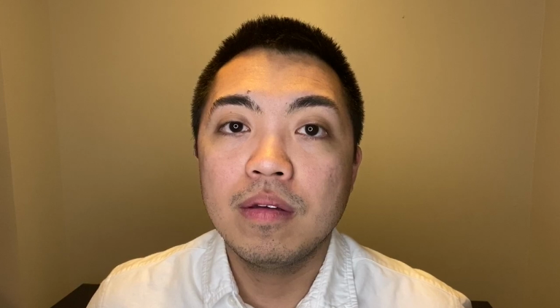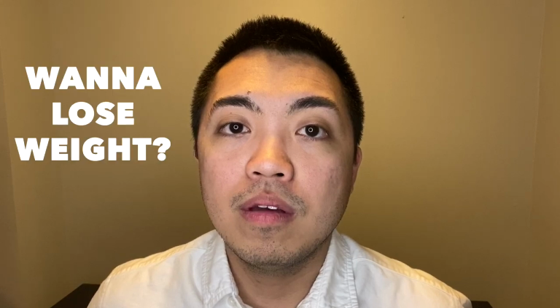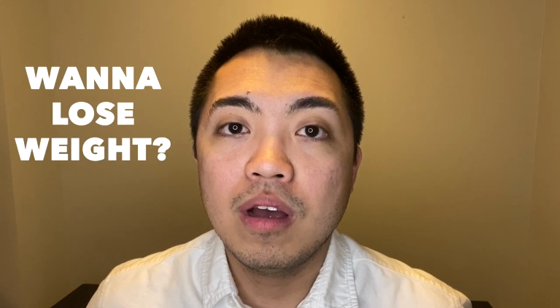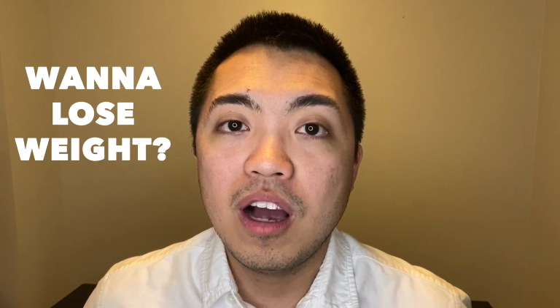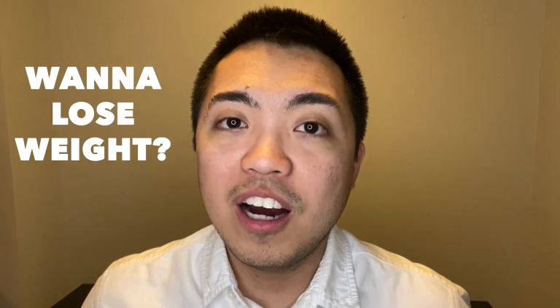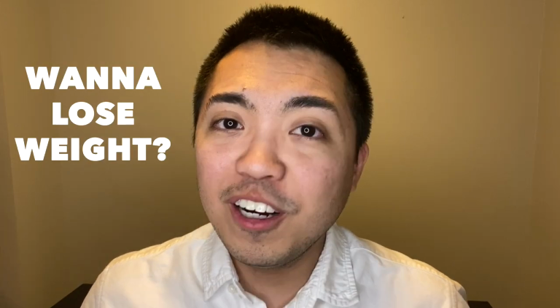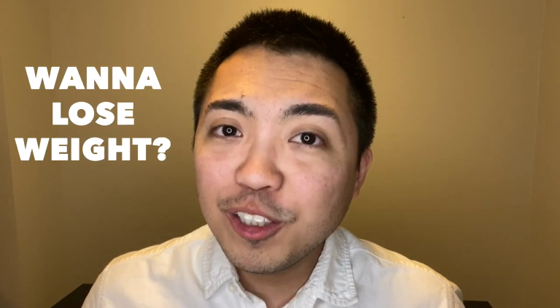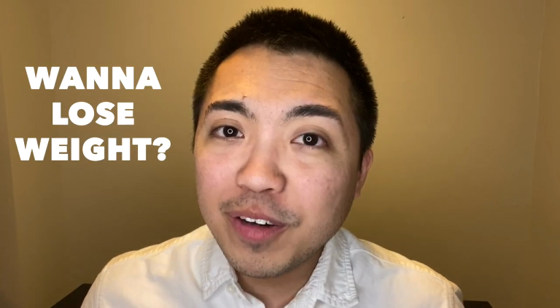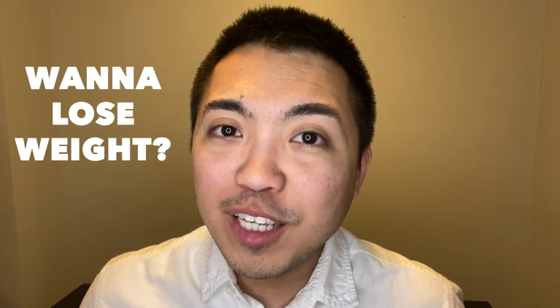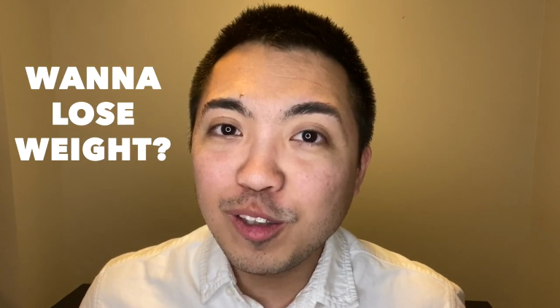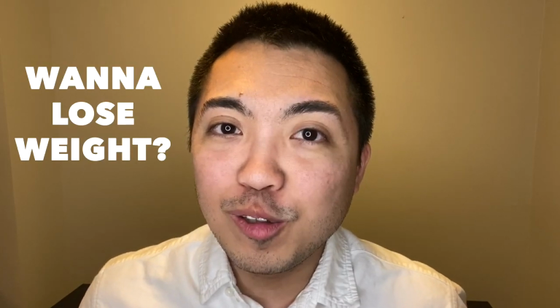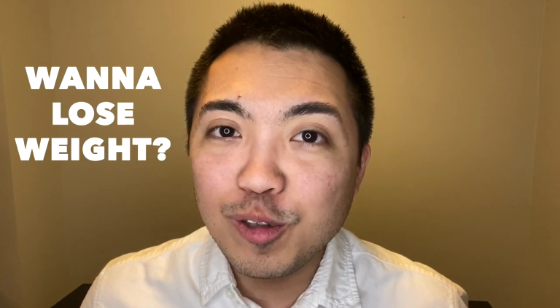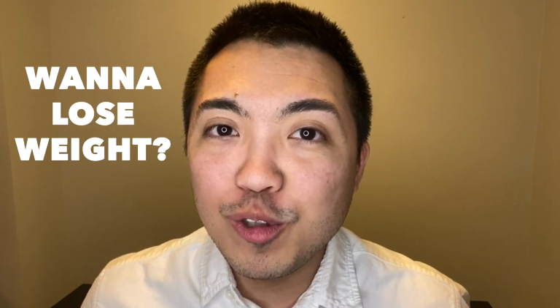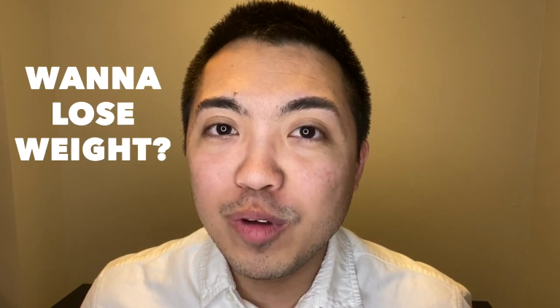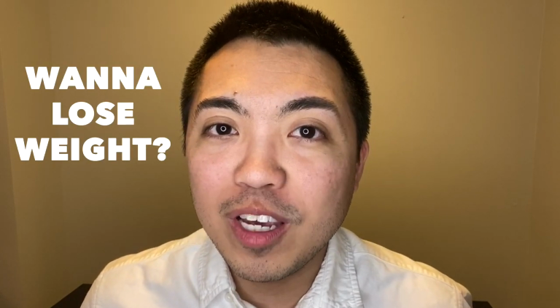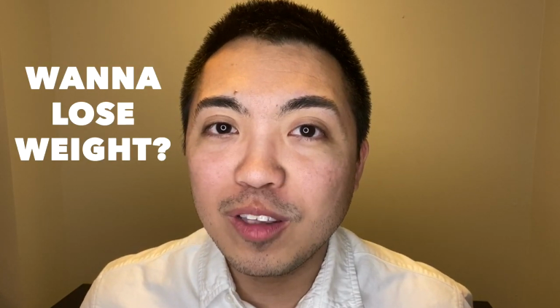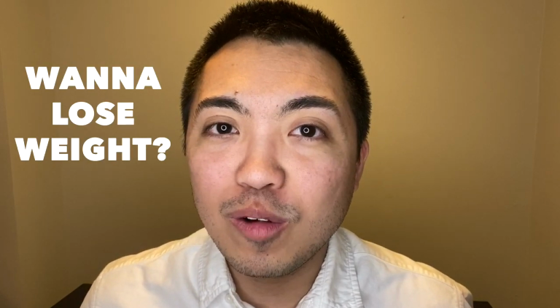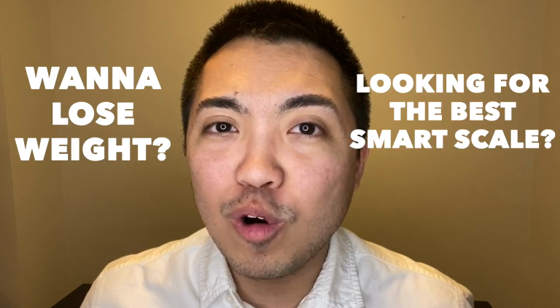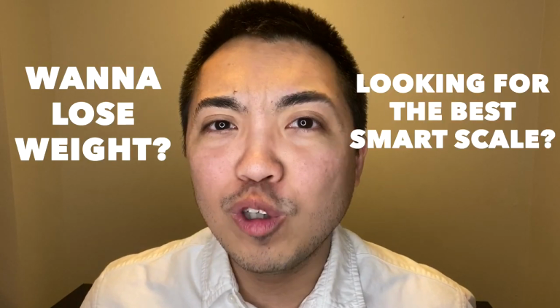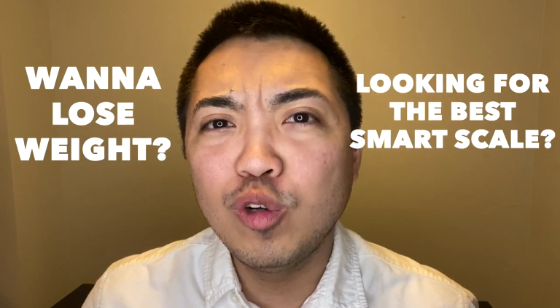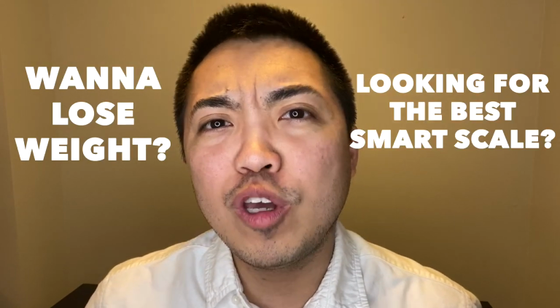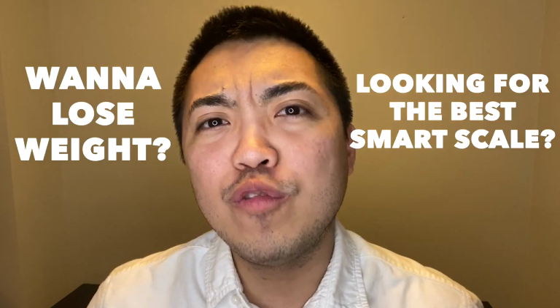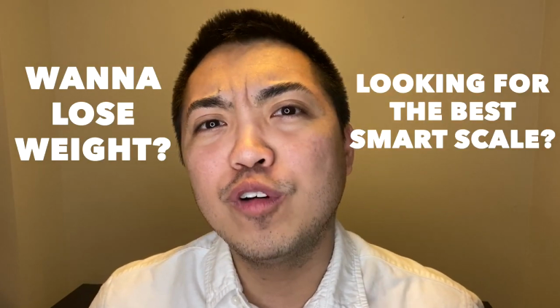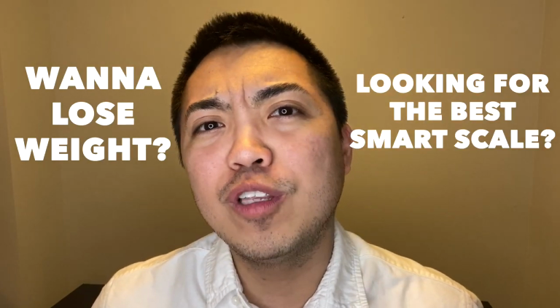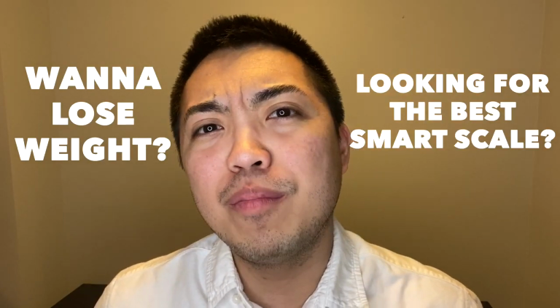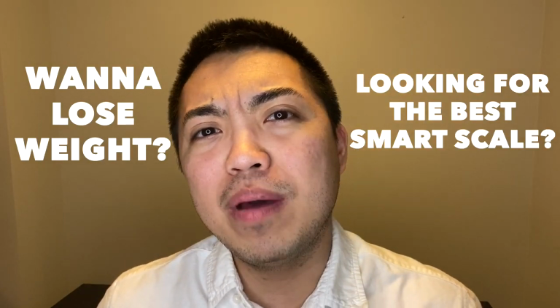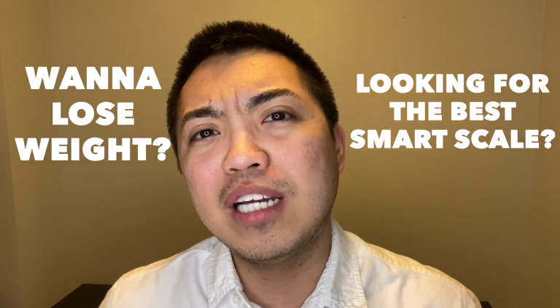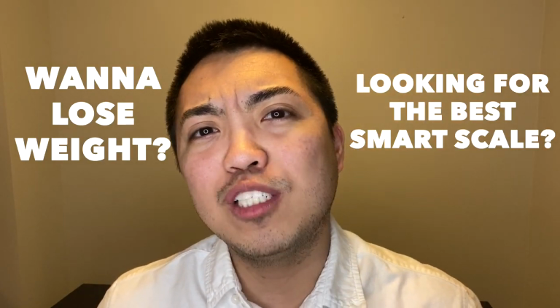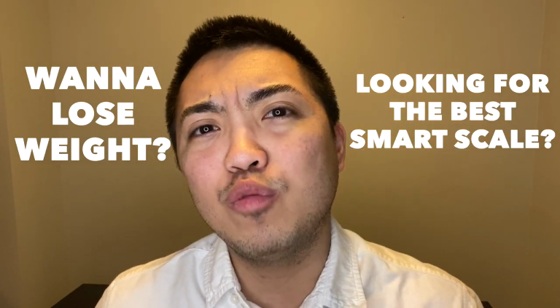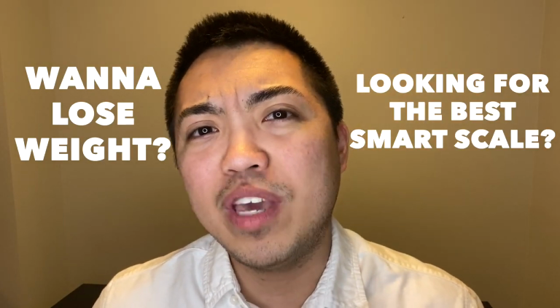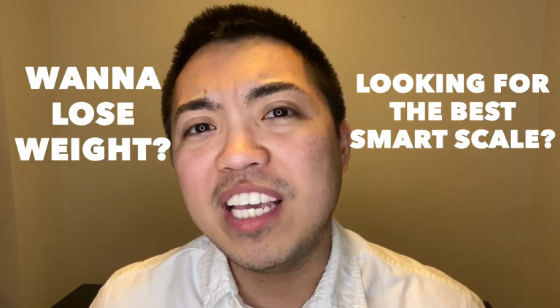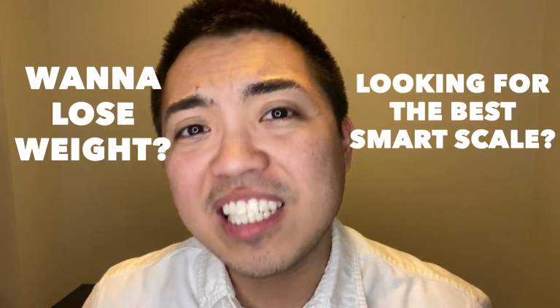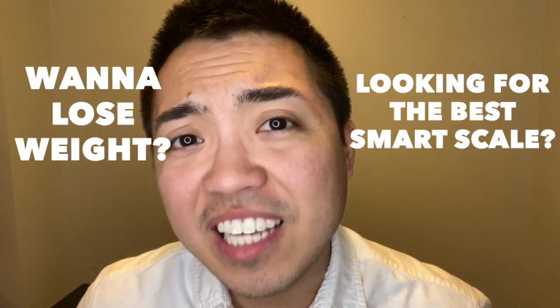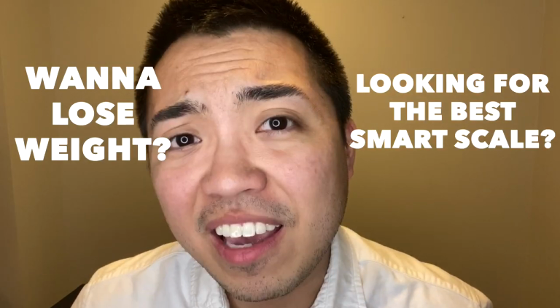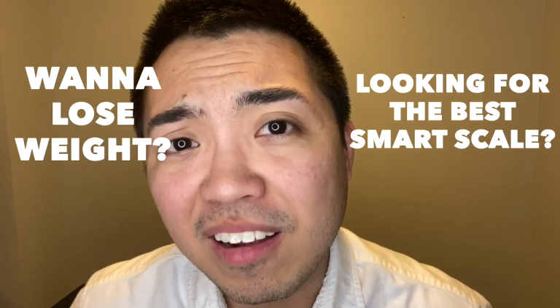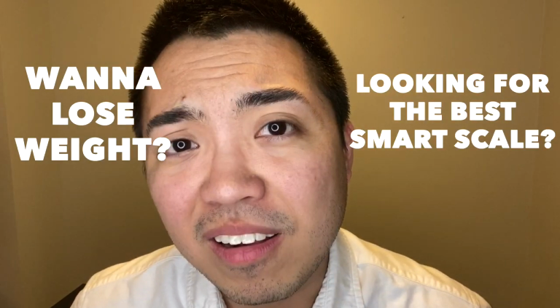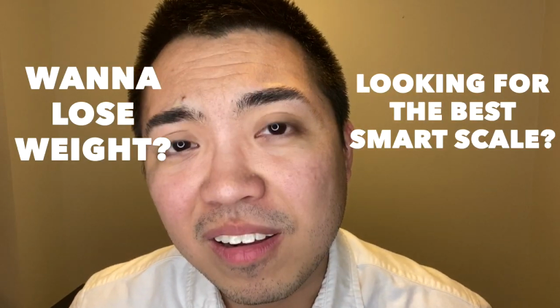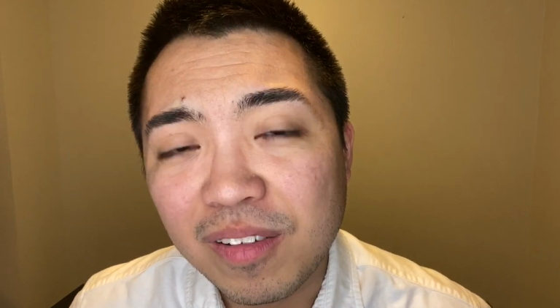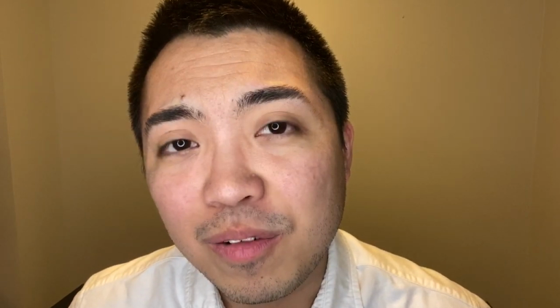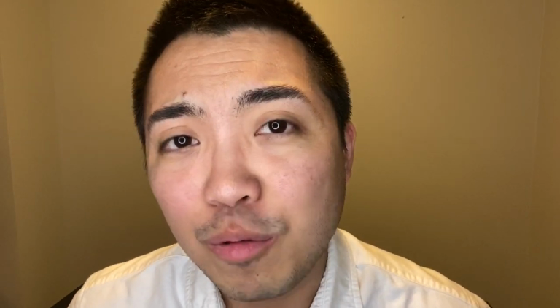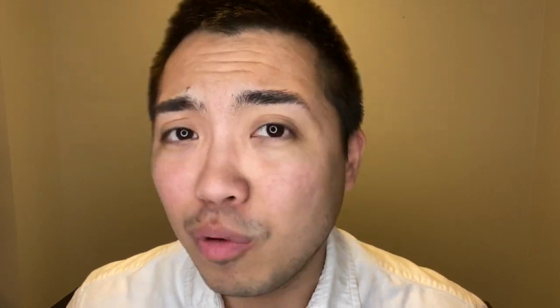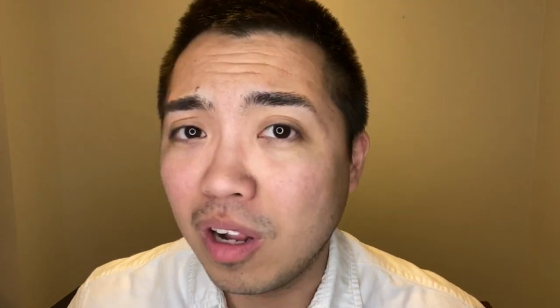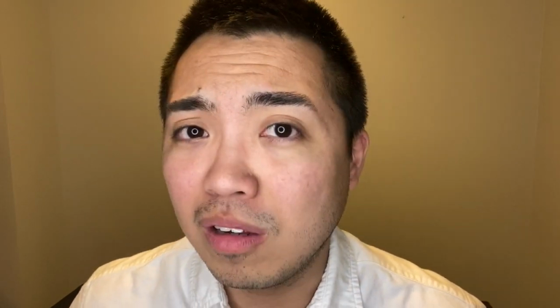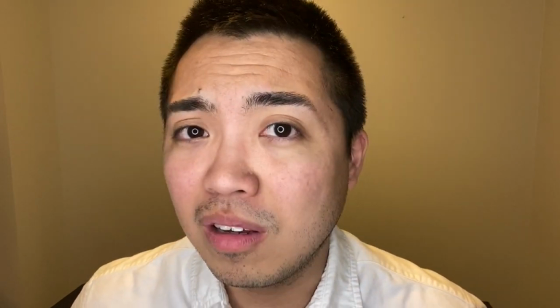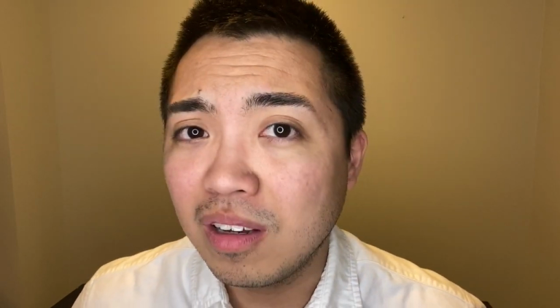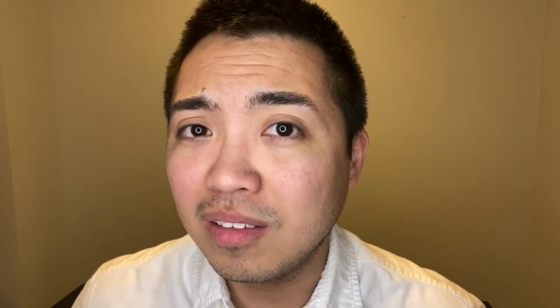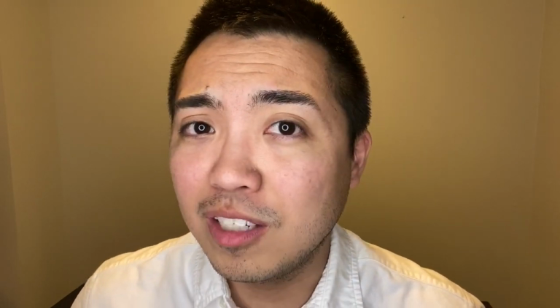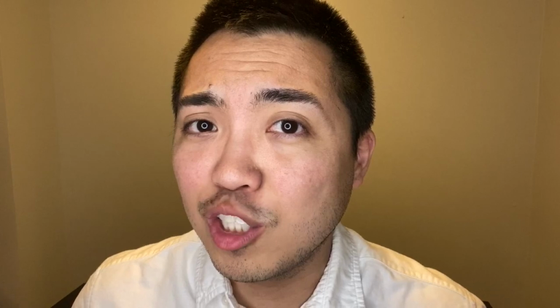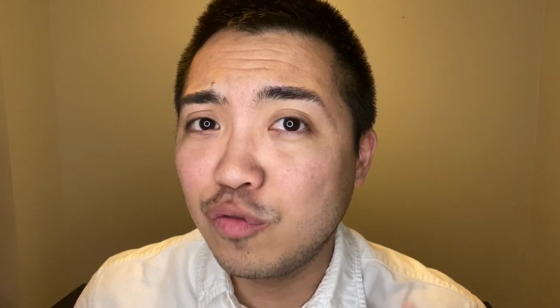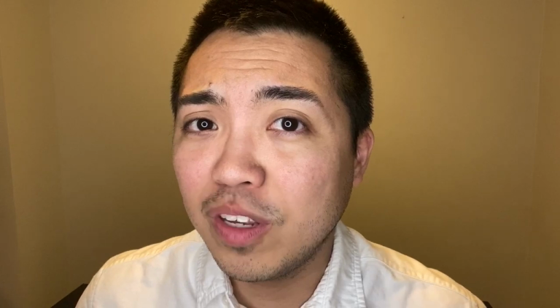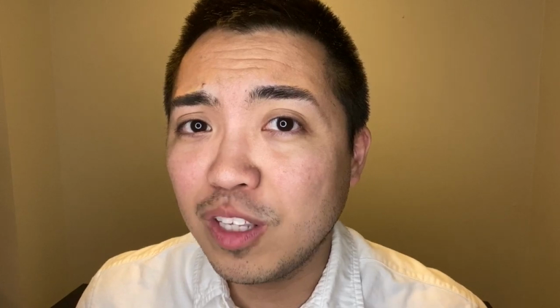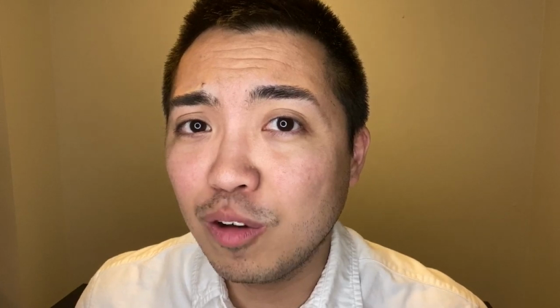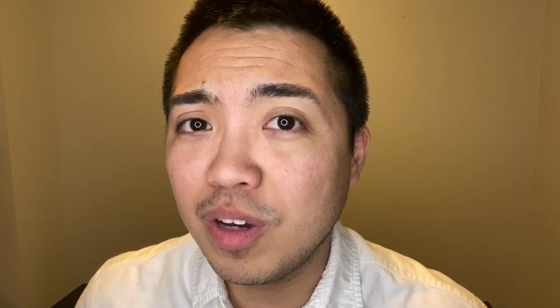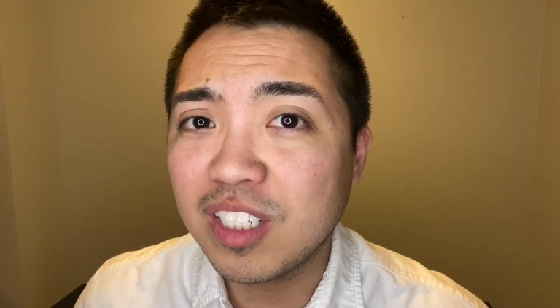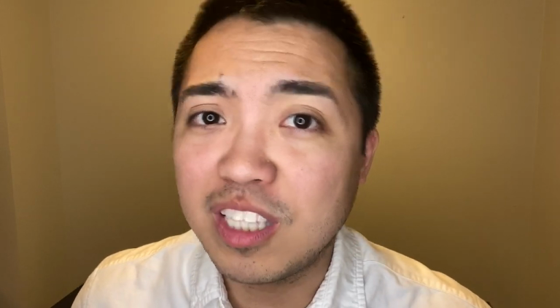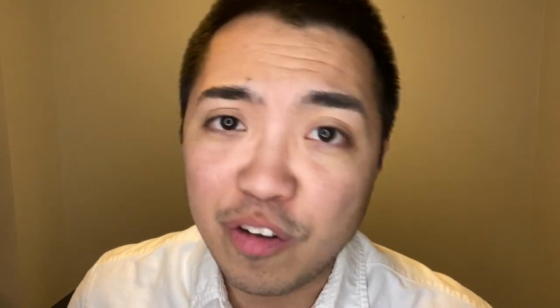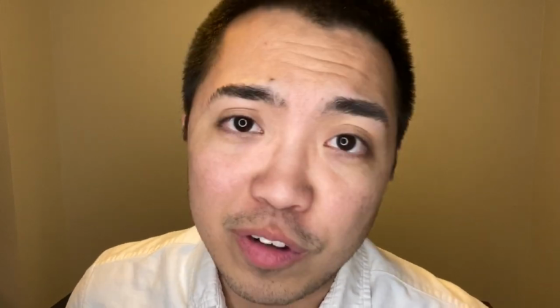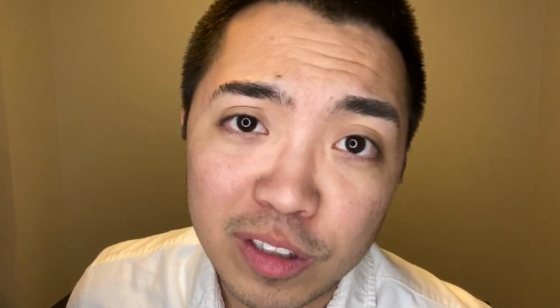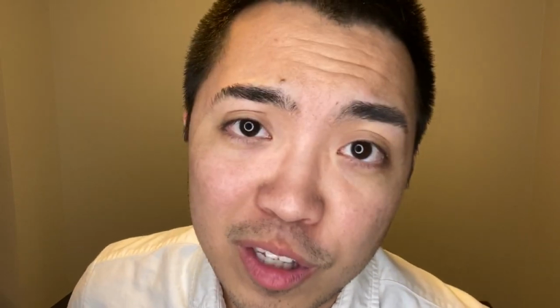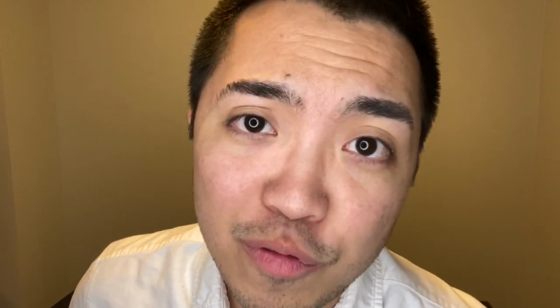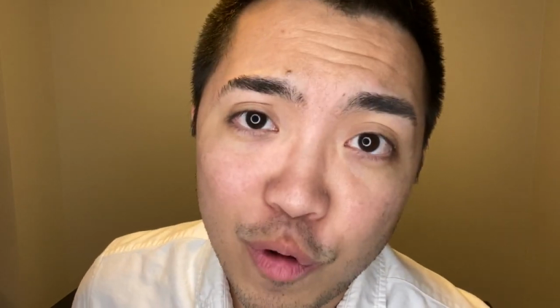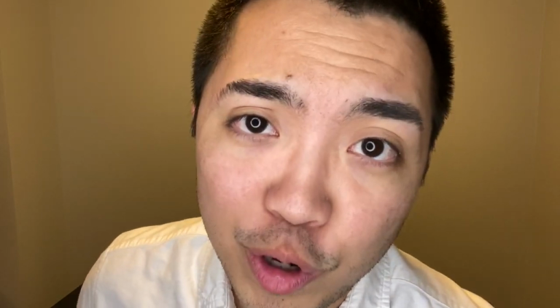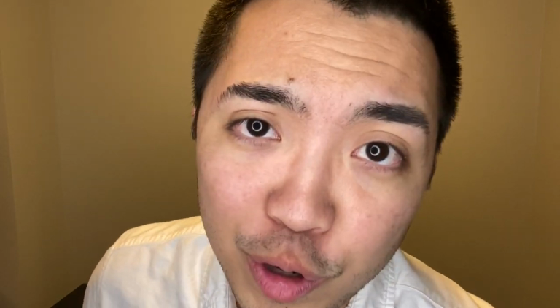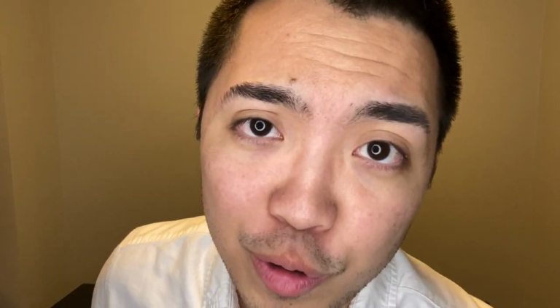Are you trying to lose weight or looking for the best weighing scale? Well, this video is definitely for you.